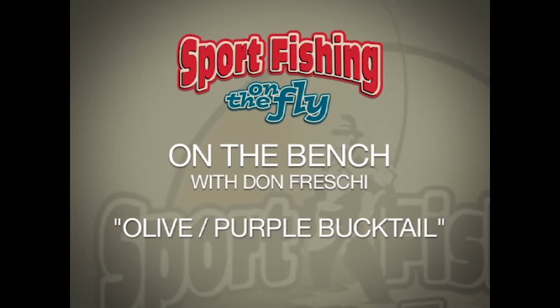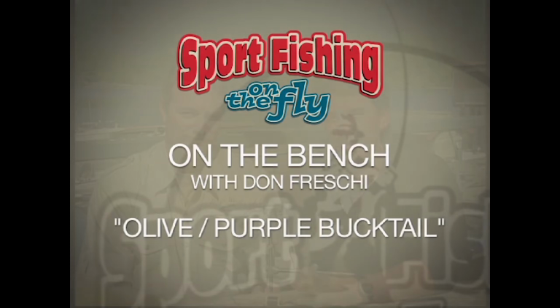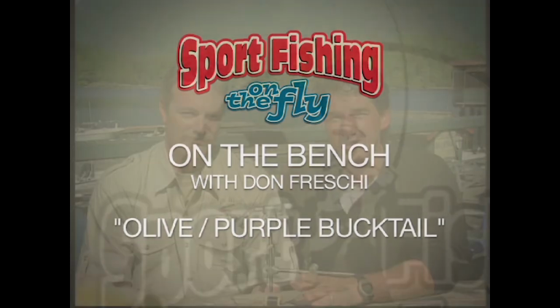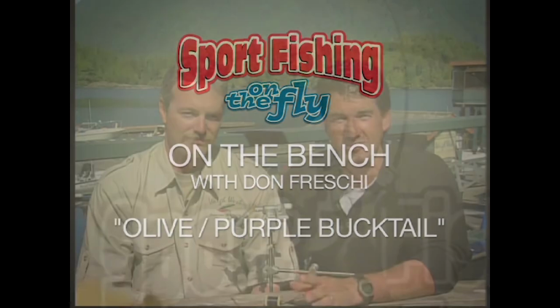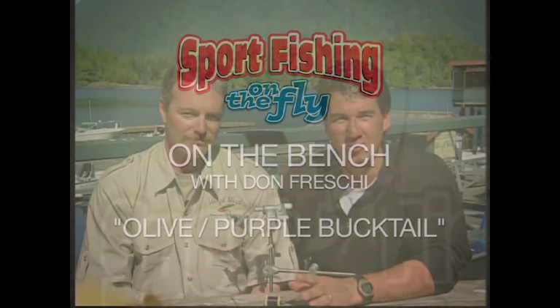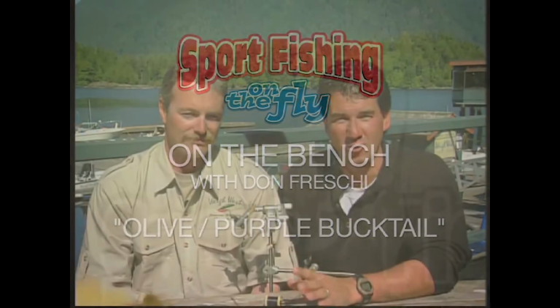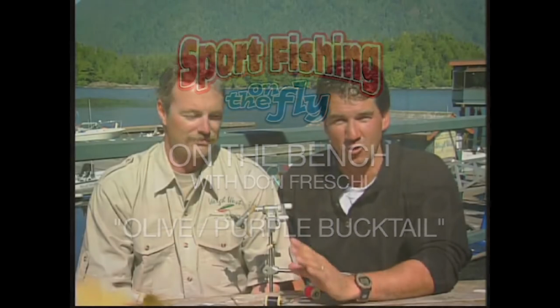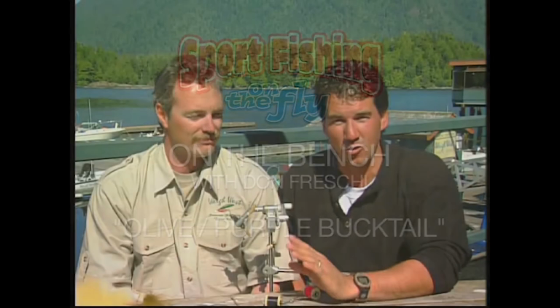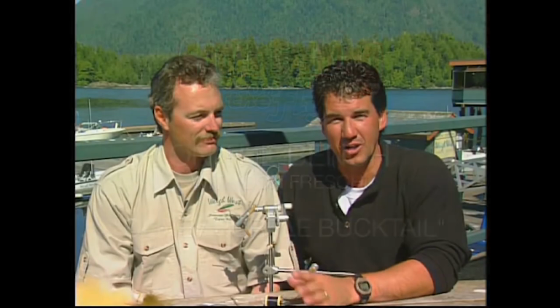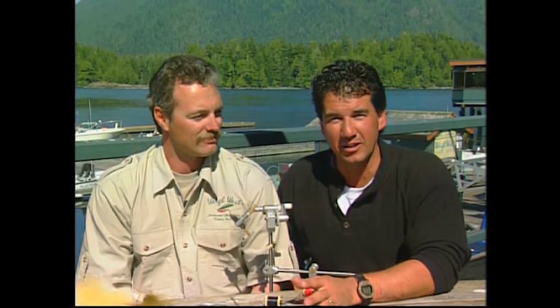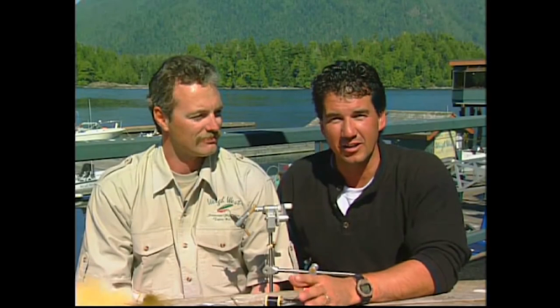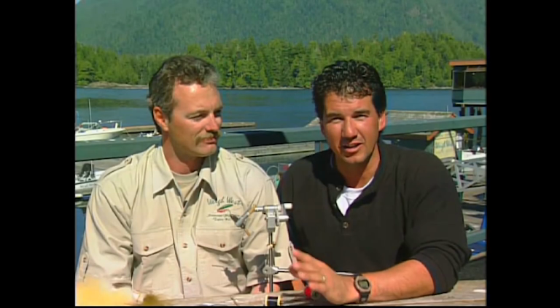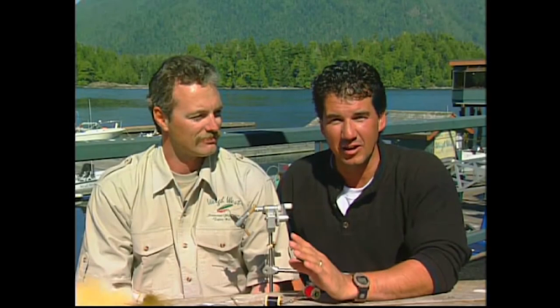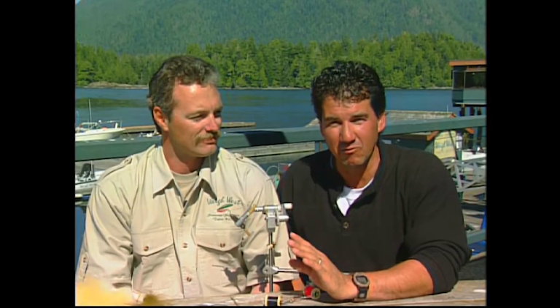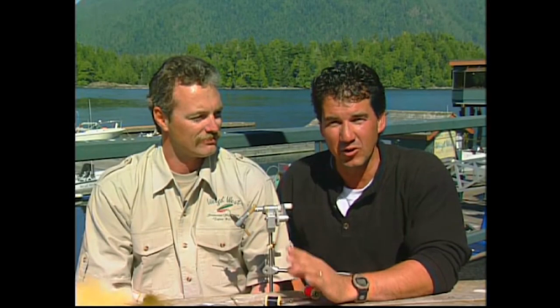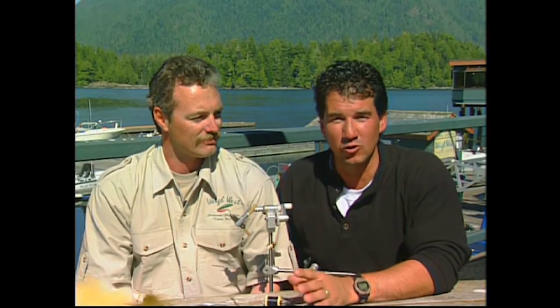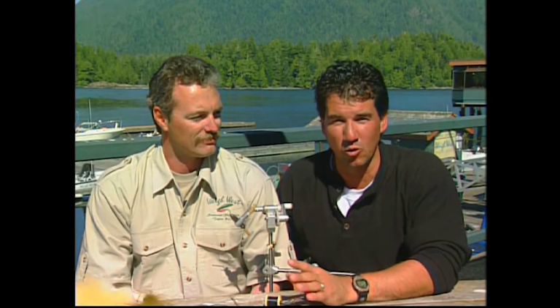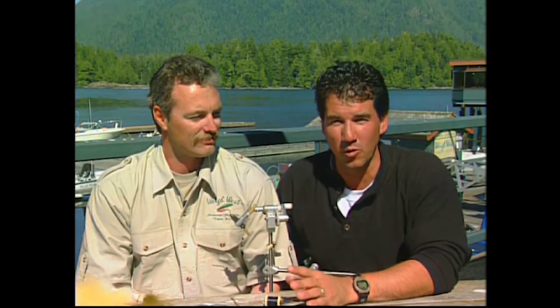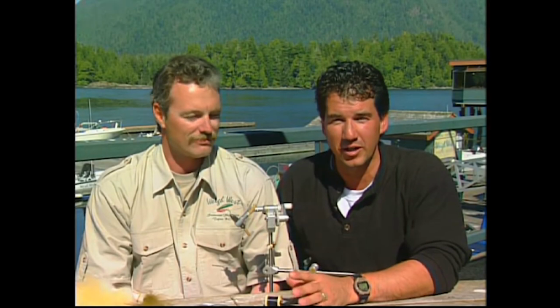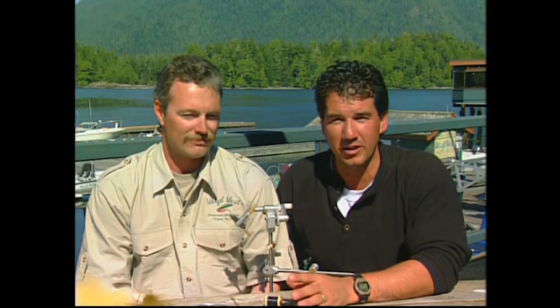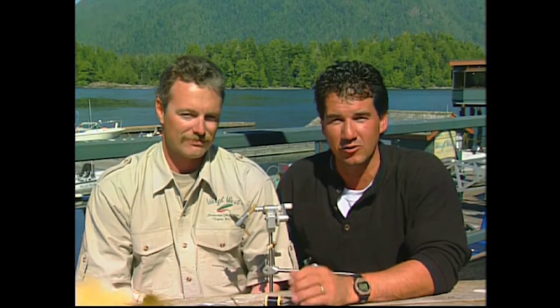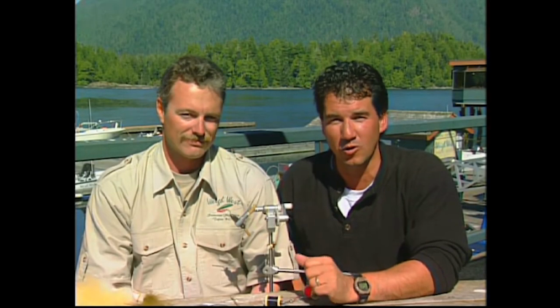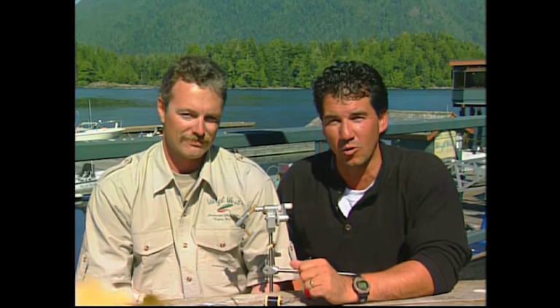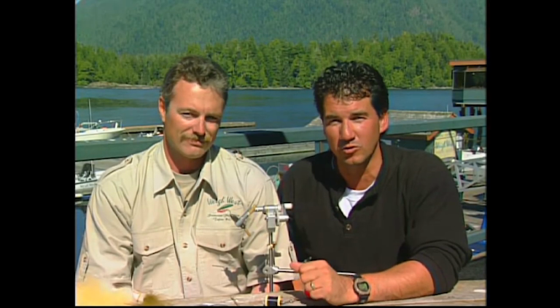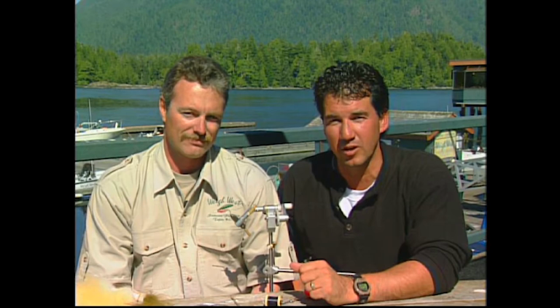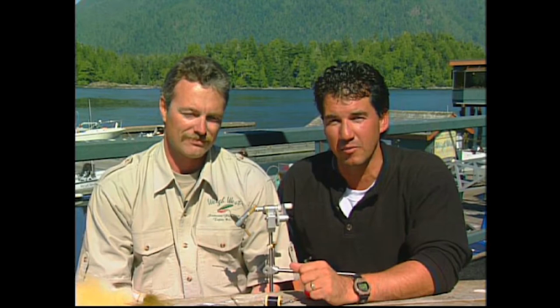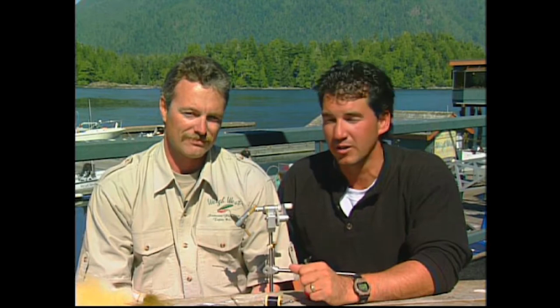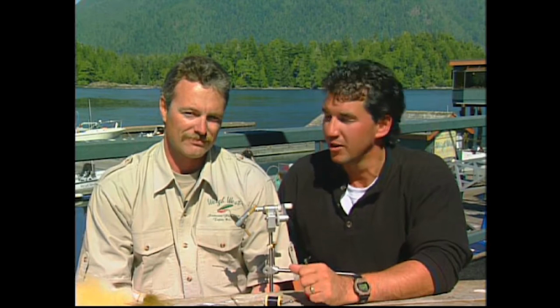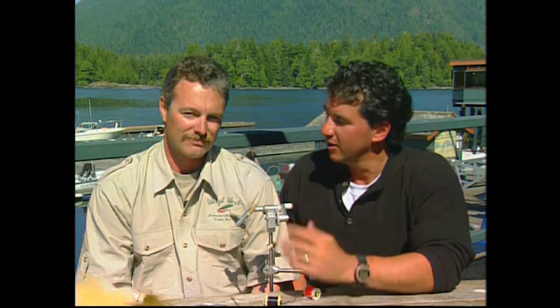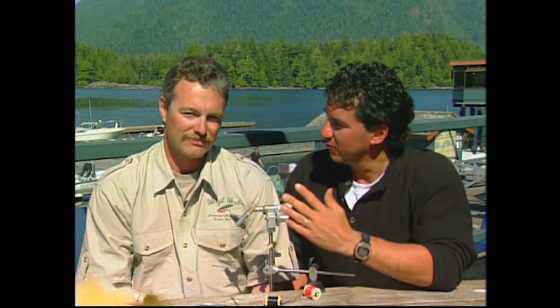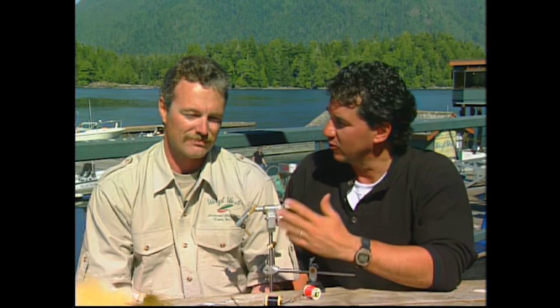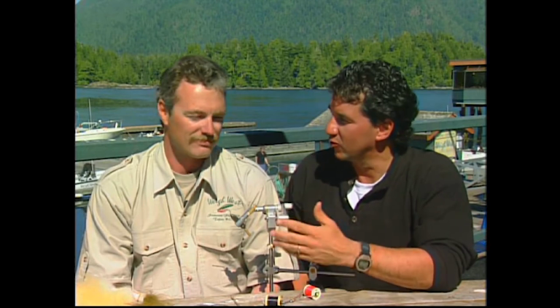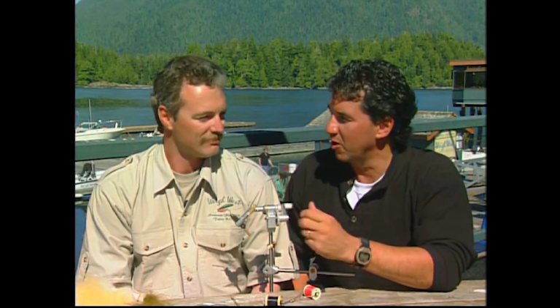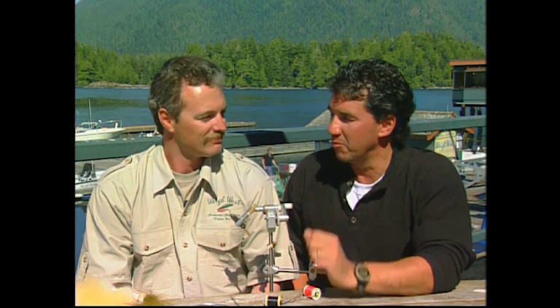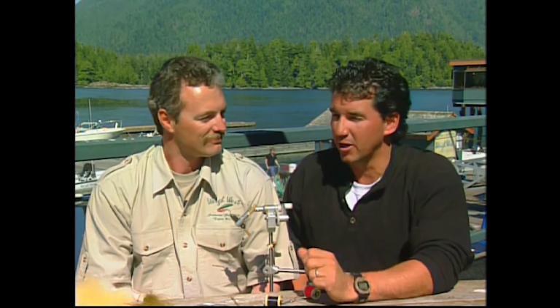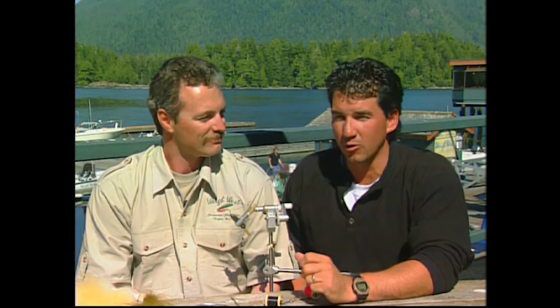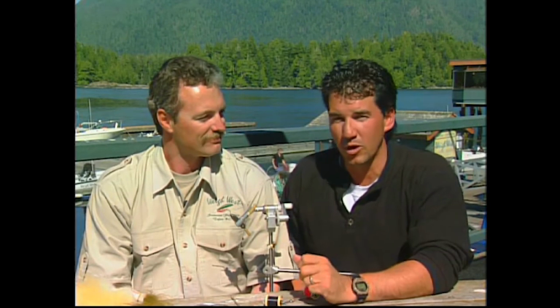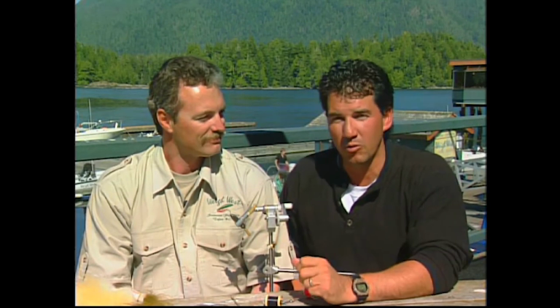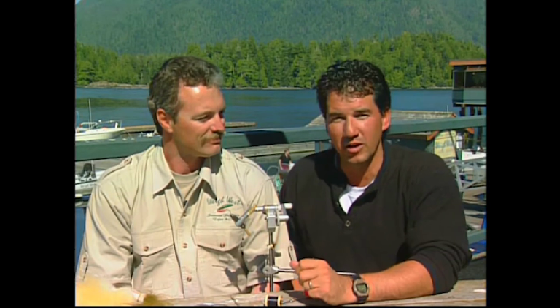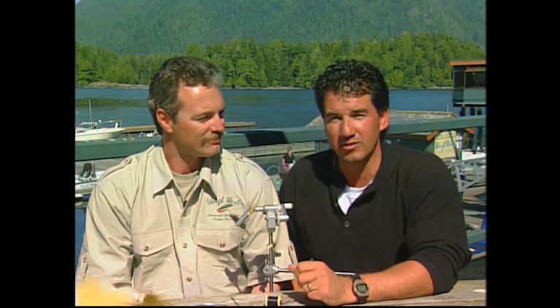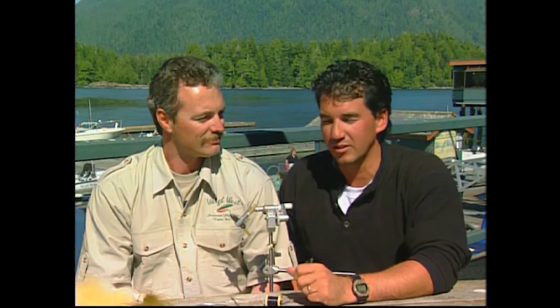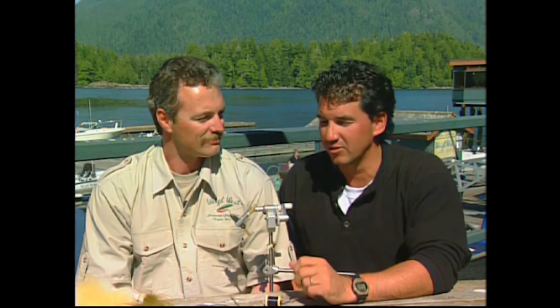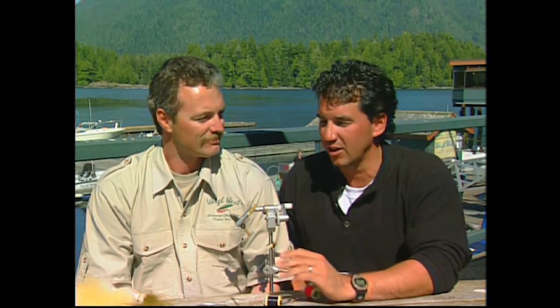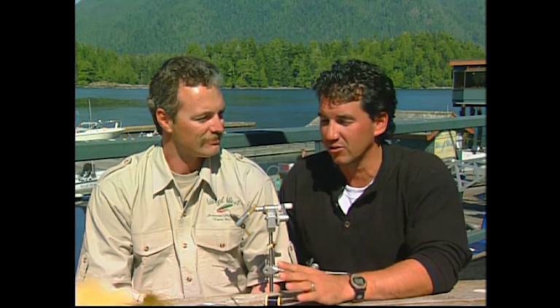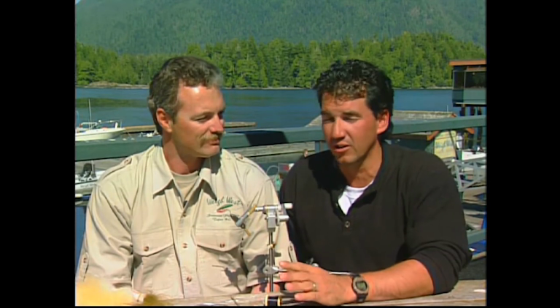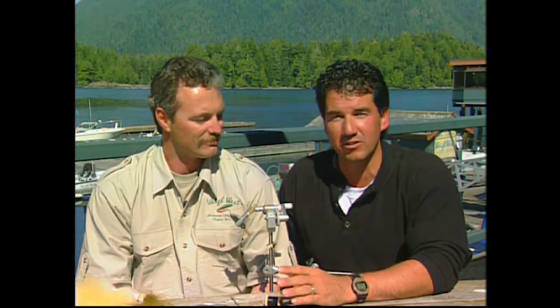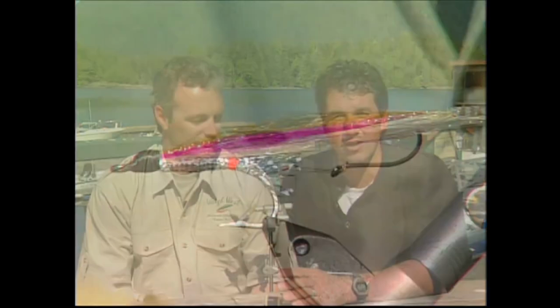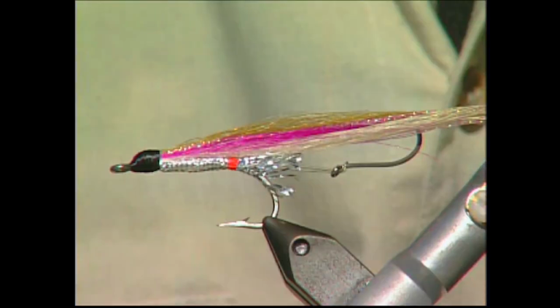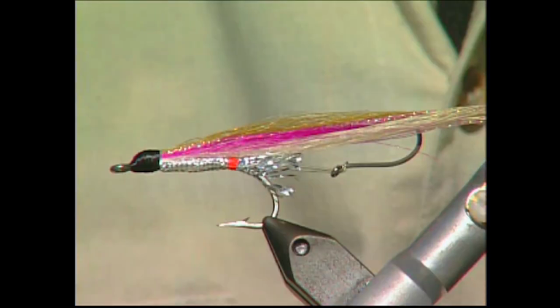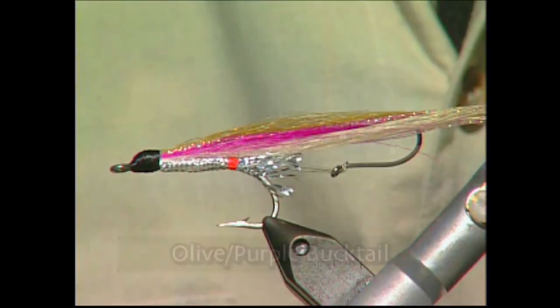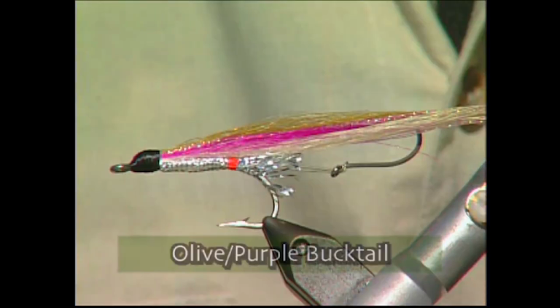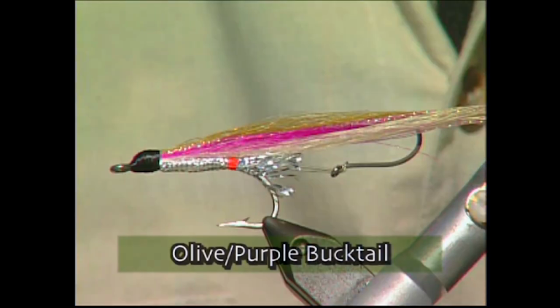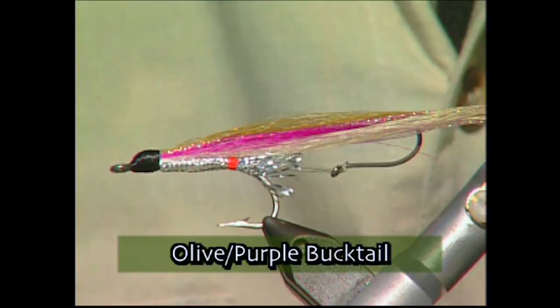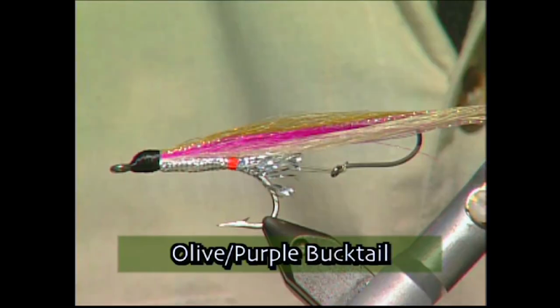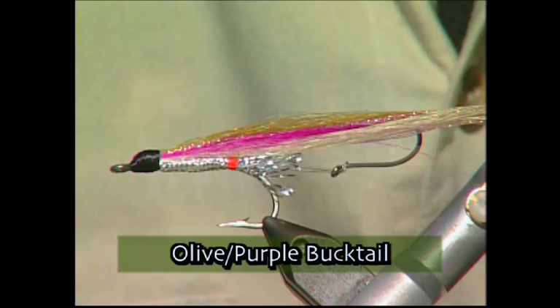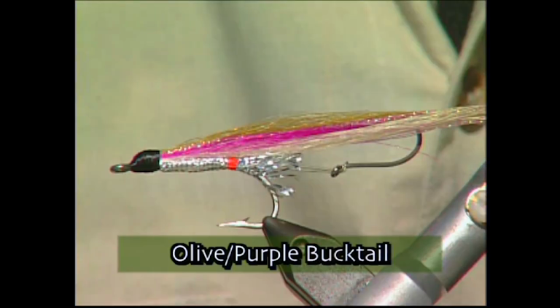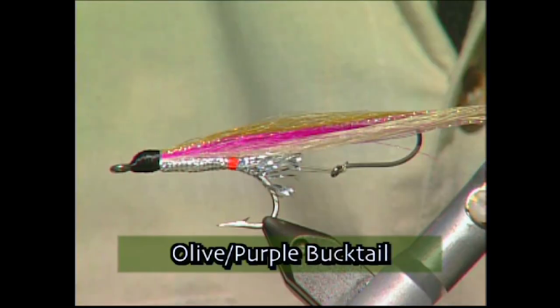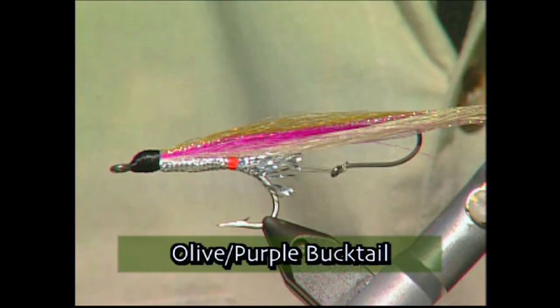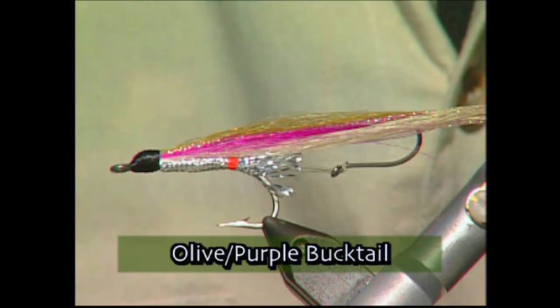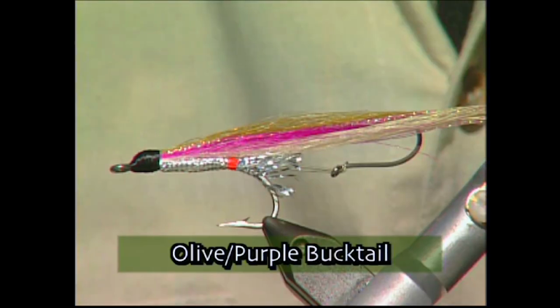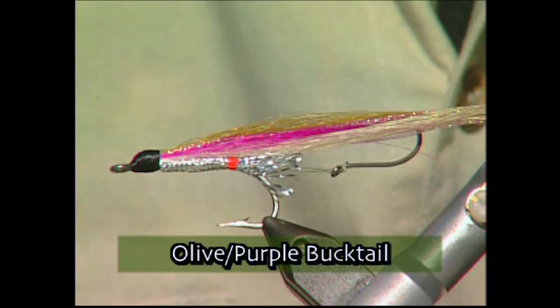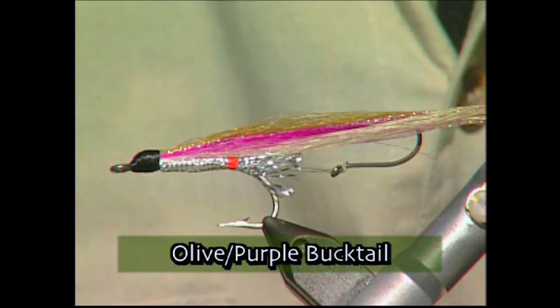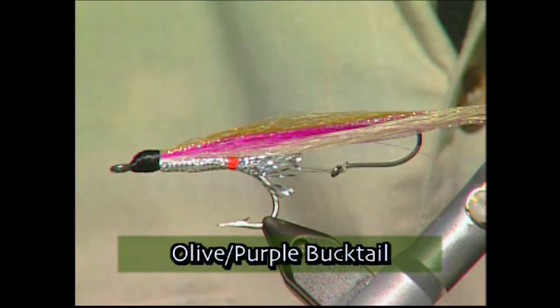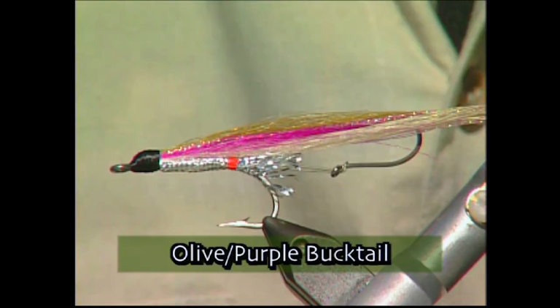Bucktailing is such a great and visual way to catch coho salmon. I've got Sean Bennett from Away West and he's actually going to tie us up an olive over purple bucktail.